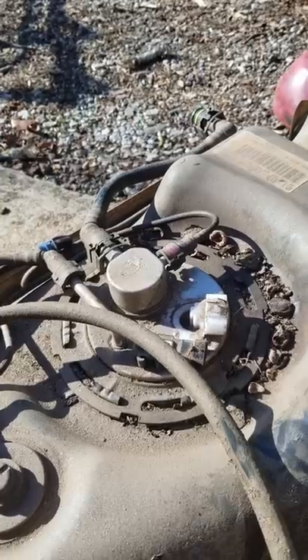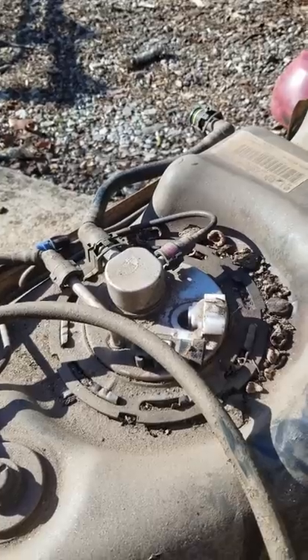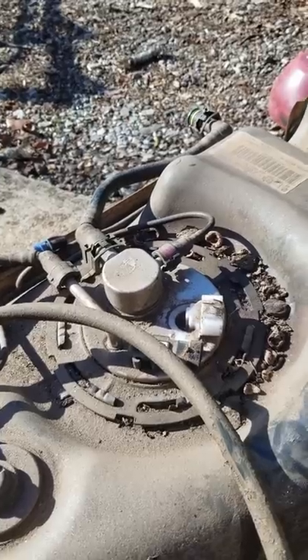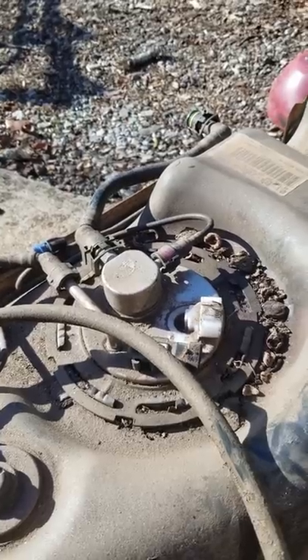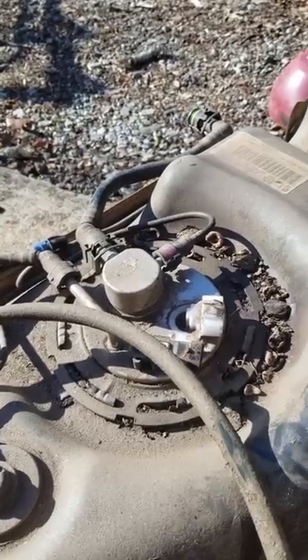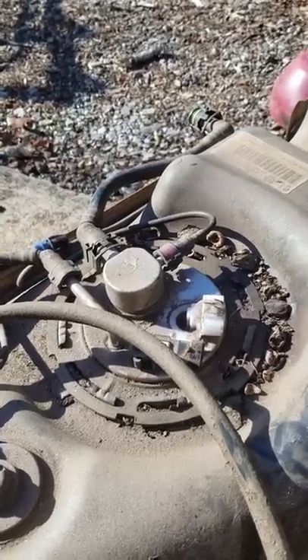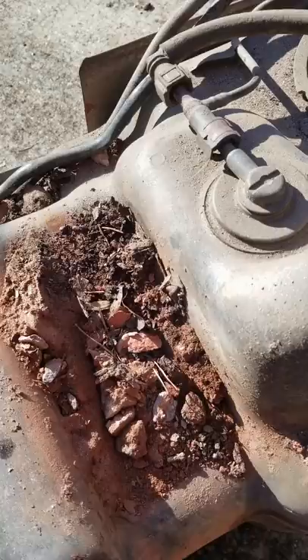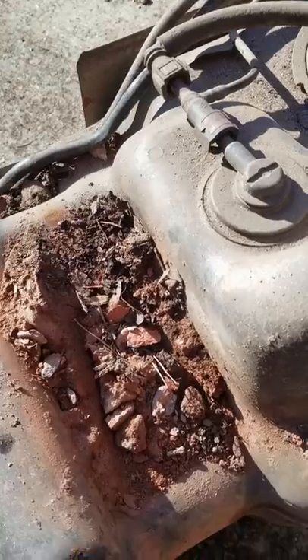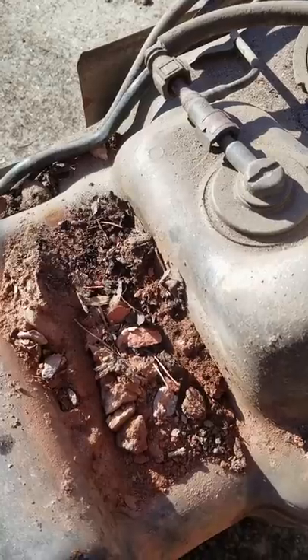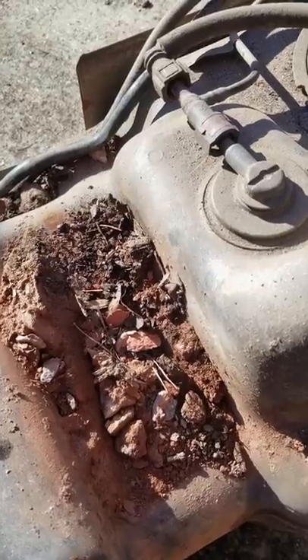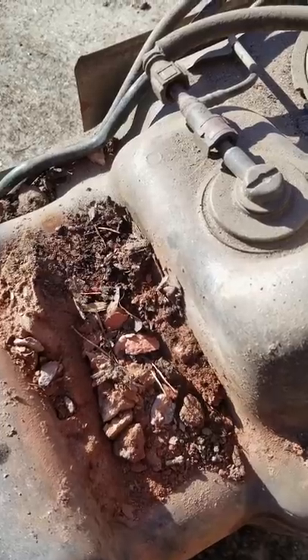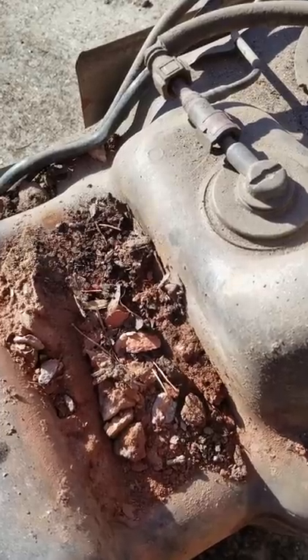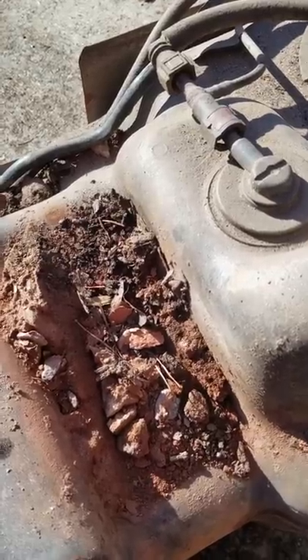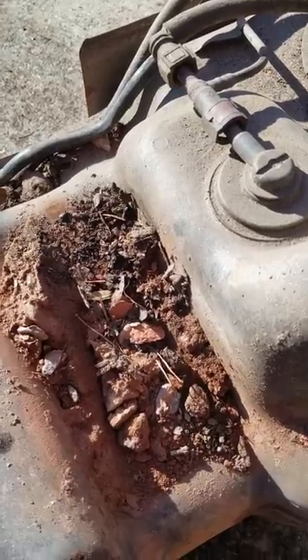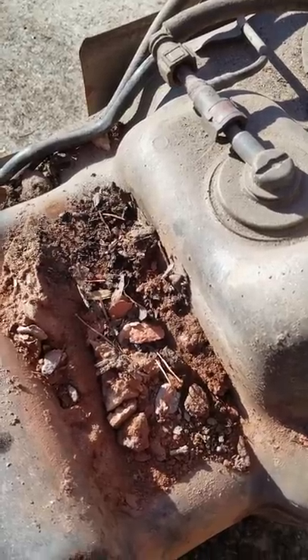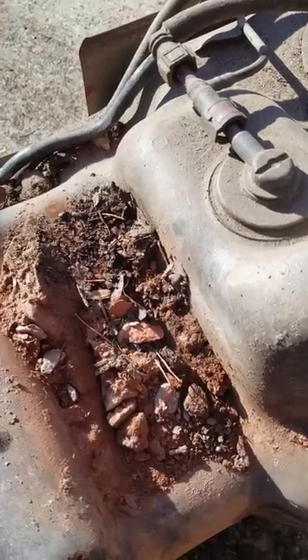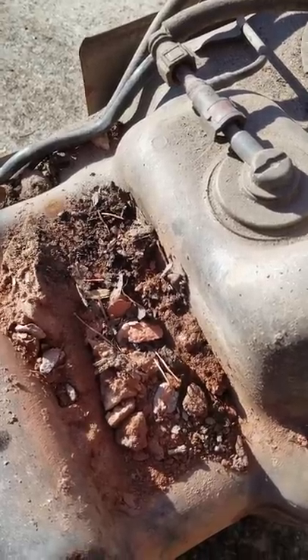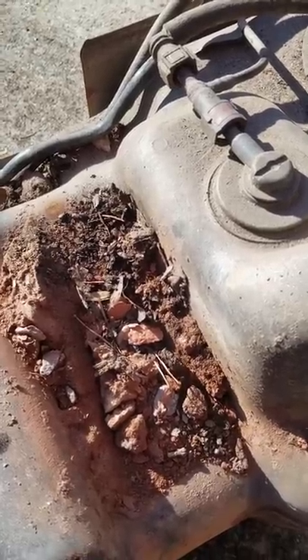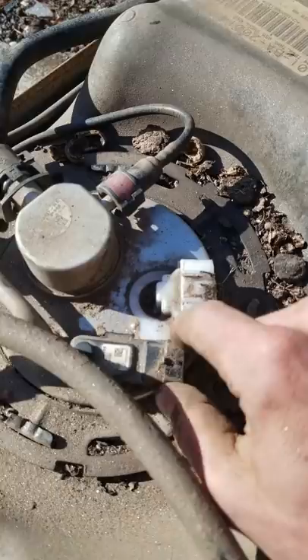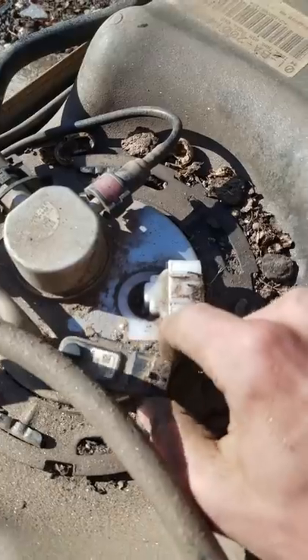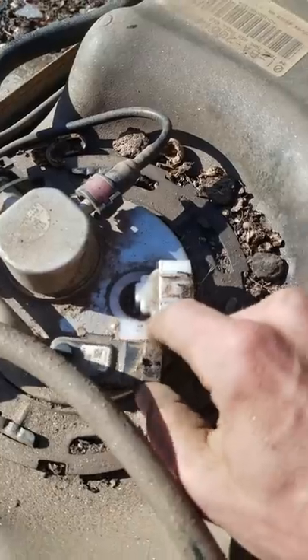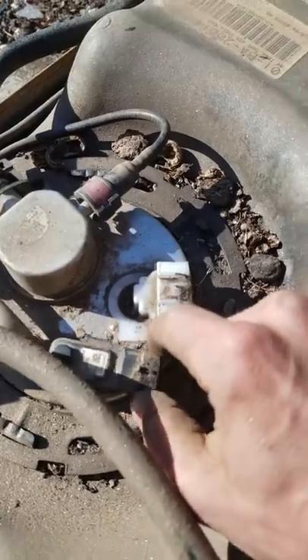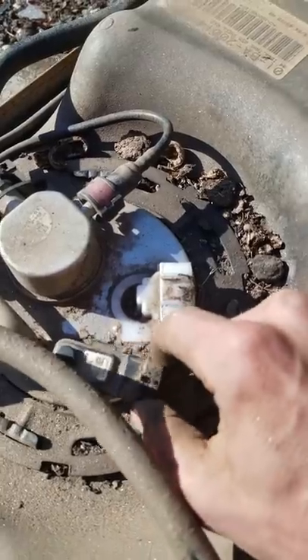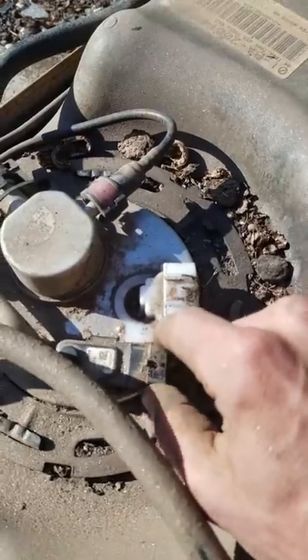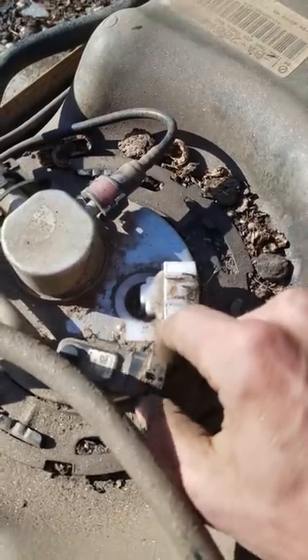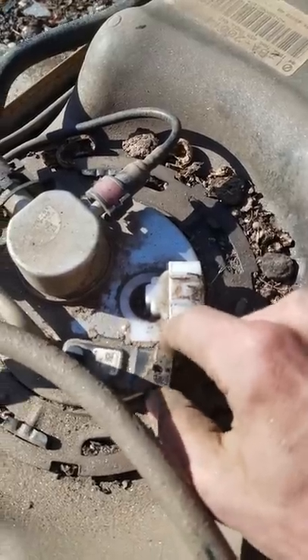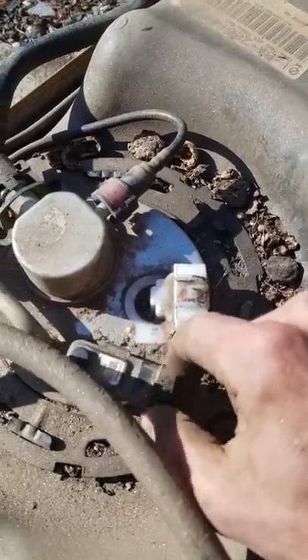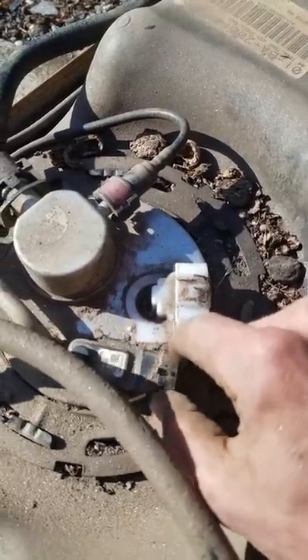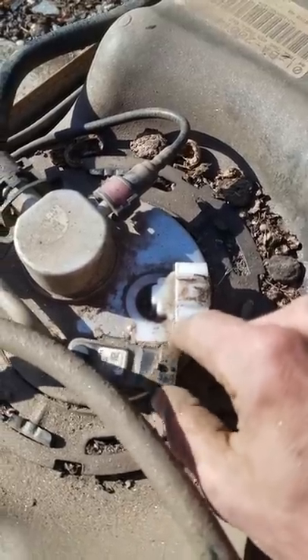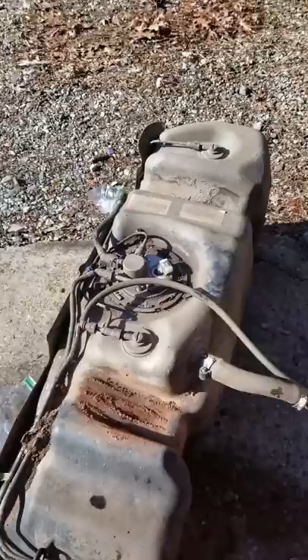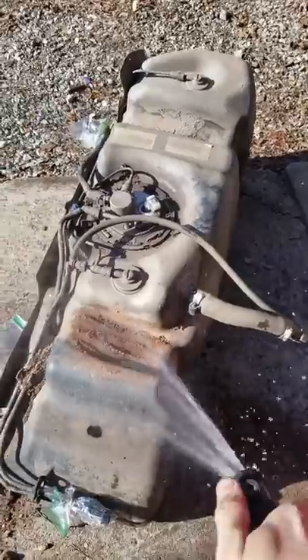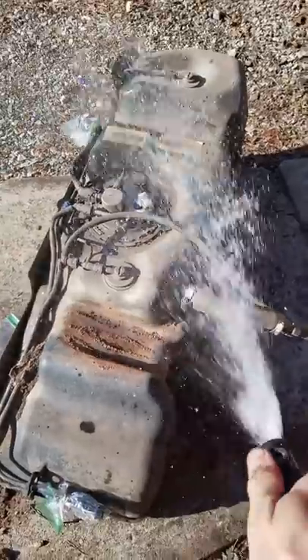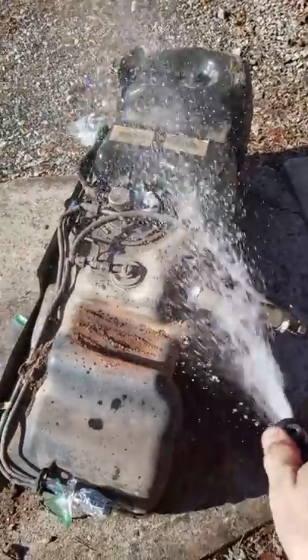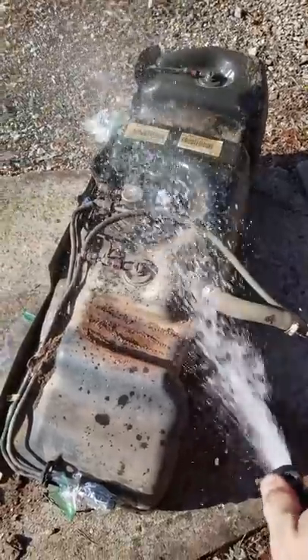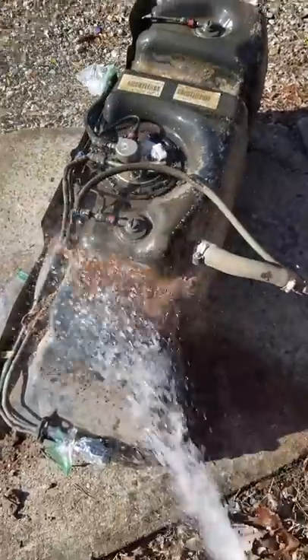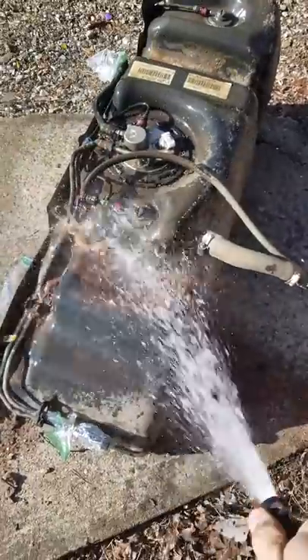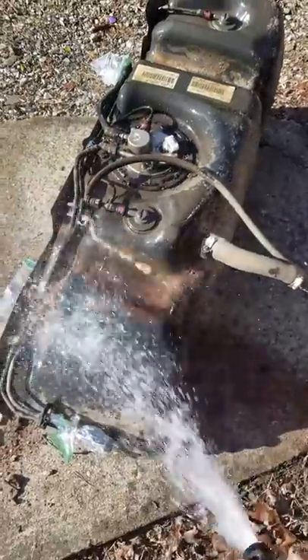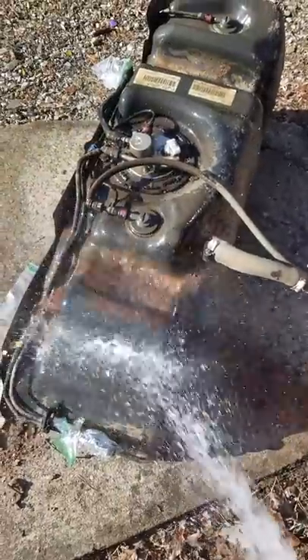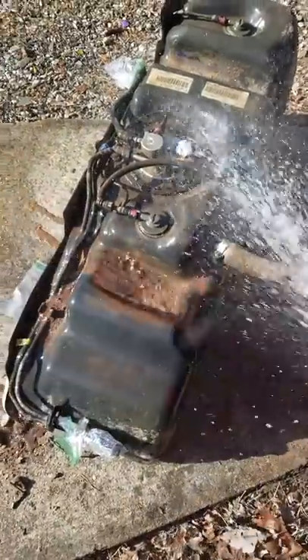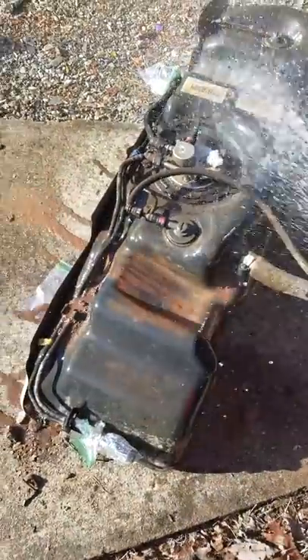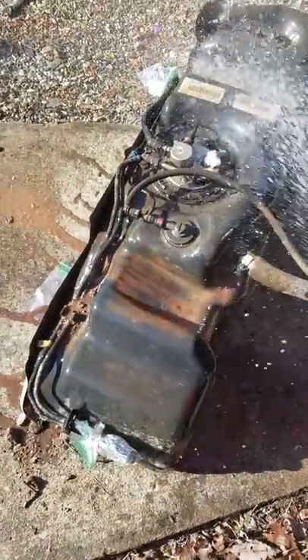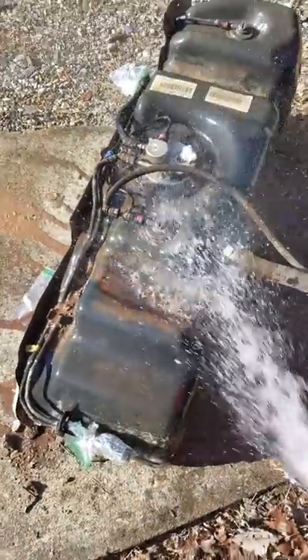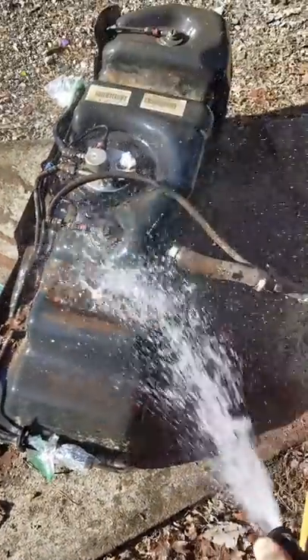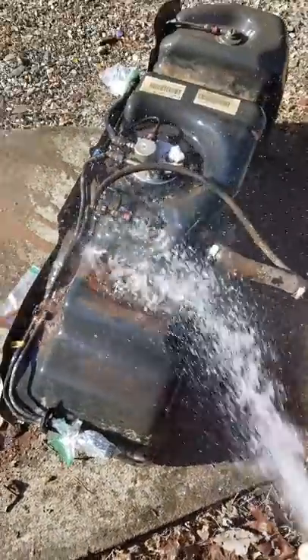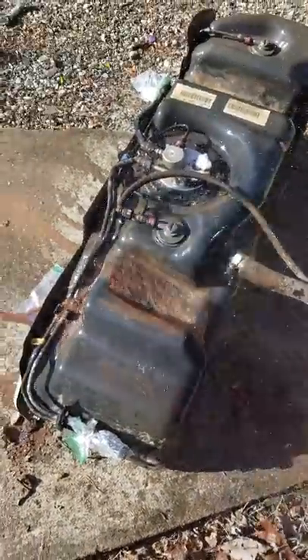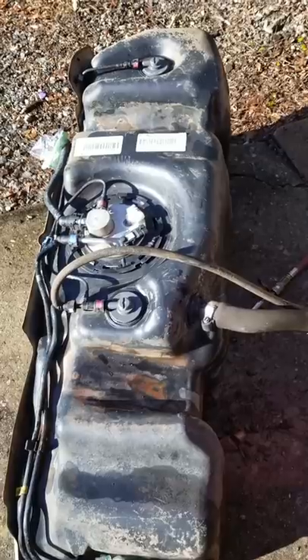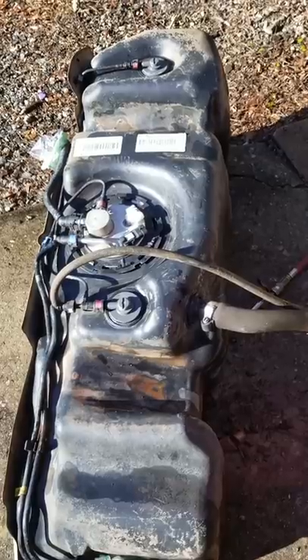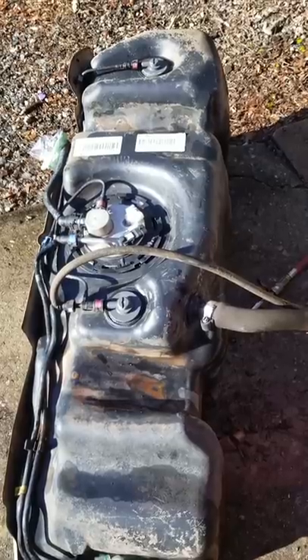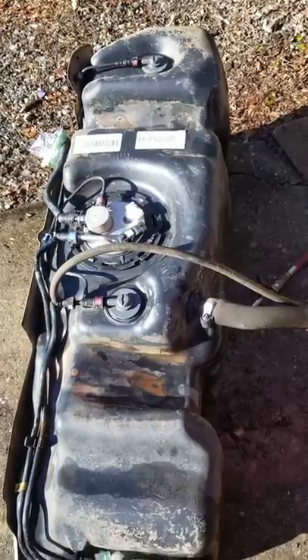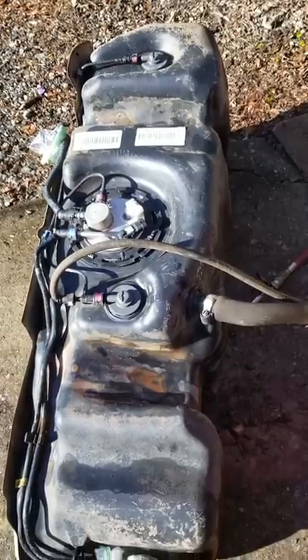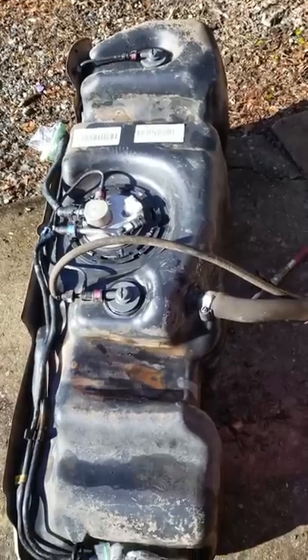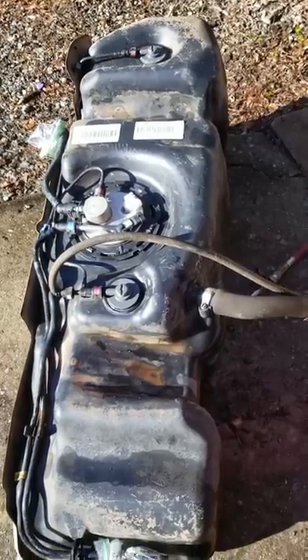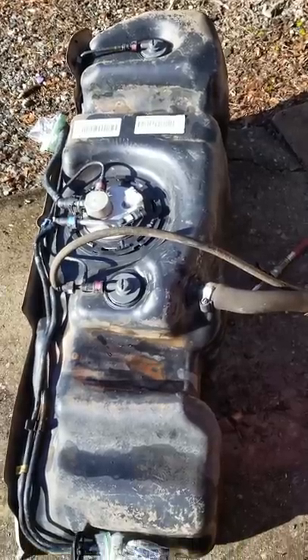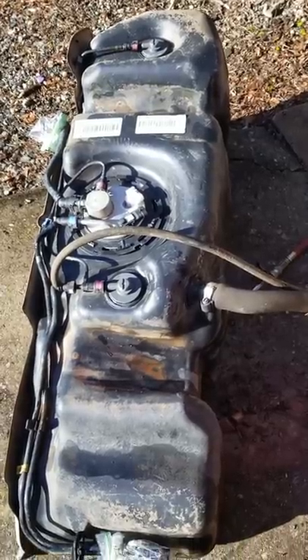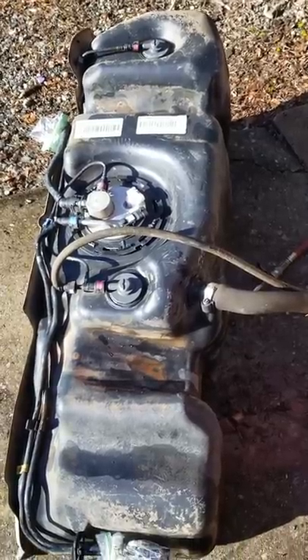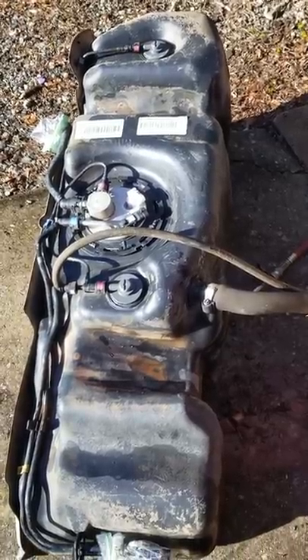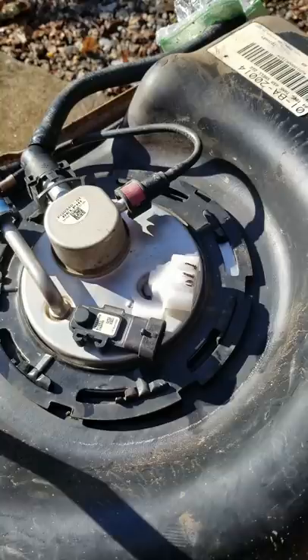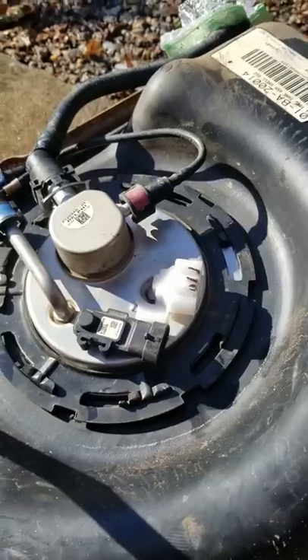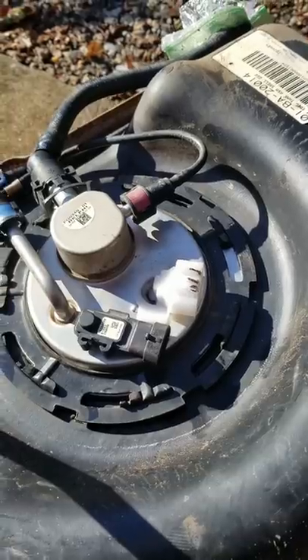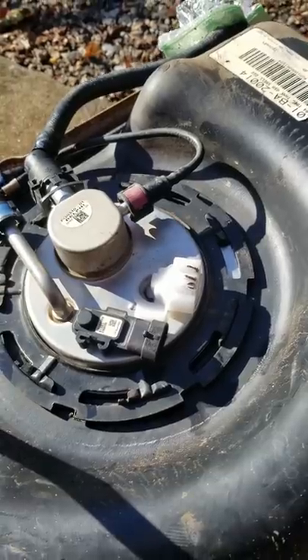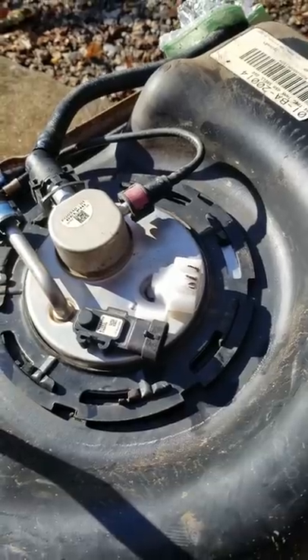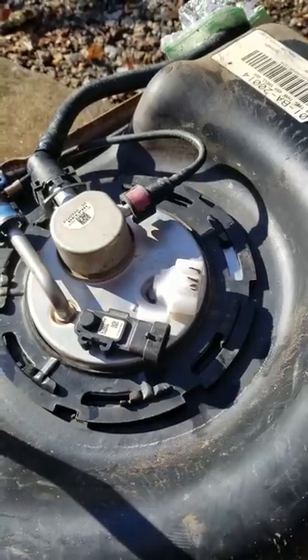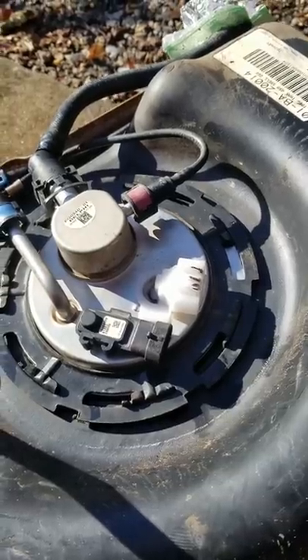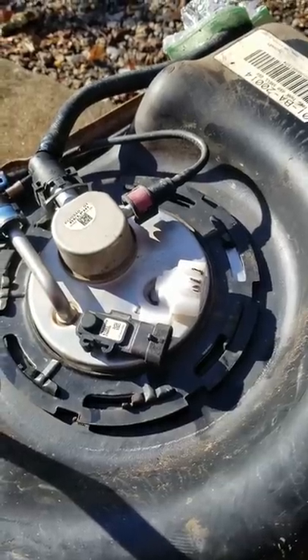Gross. We gotta wash this thing up. That's not good. Much better — nice and clean.